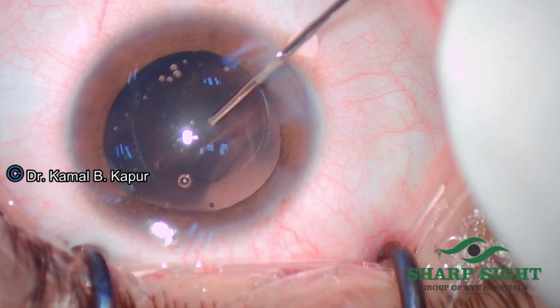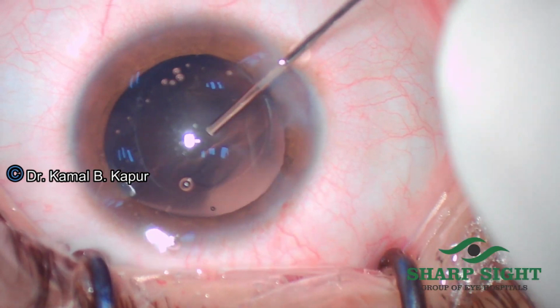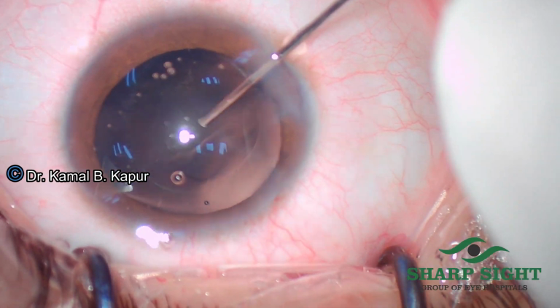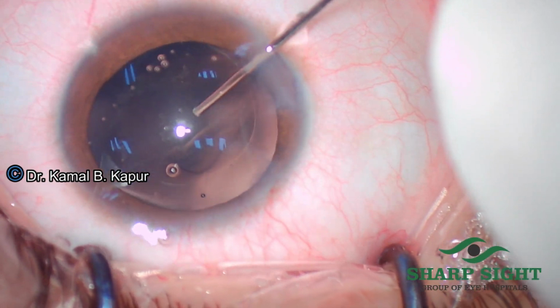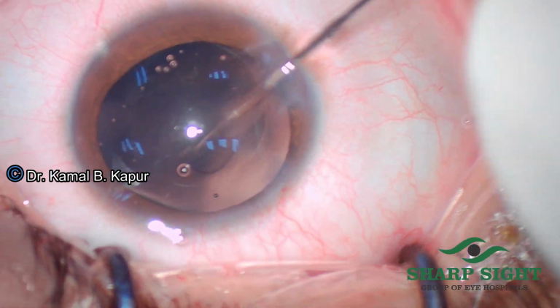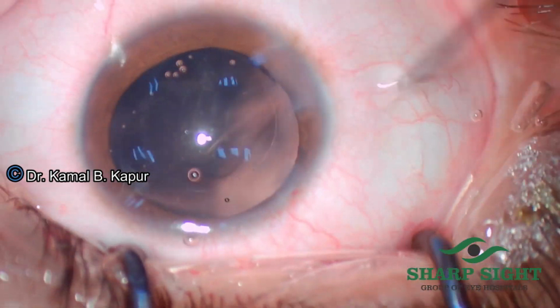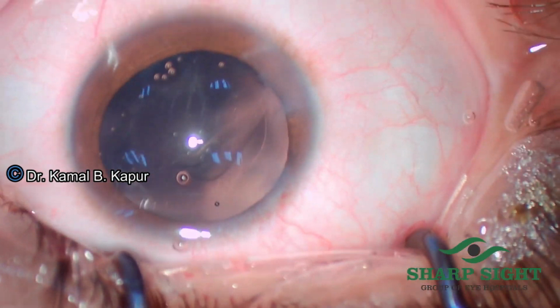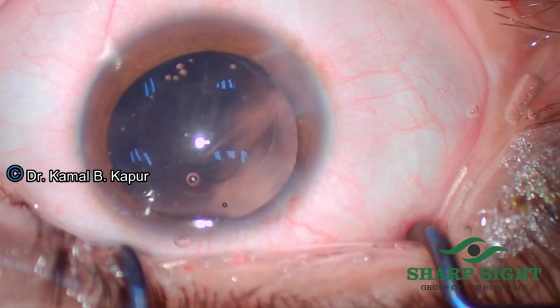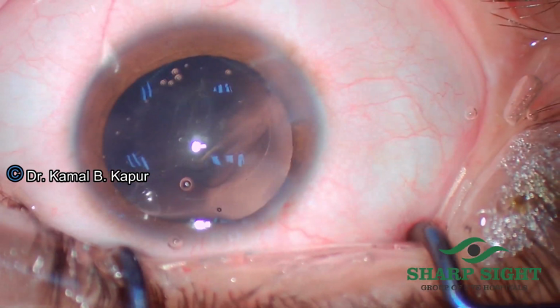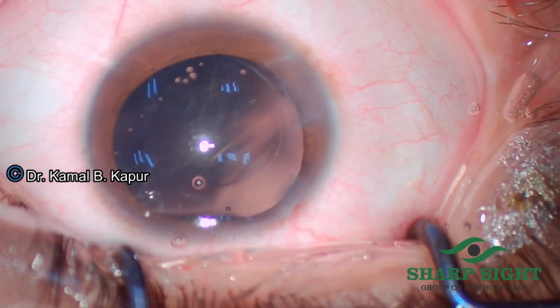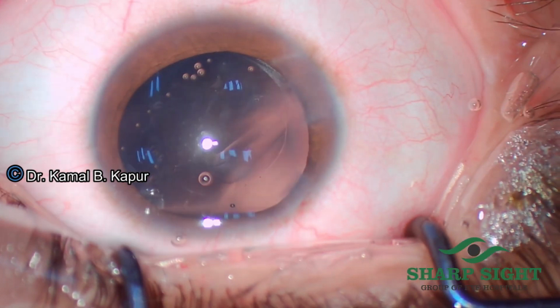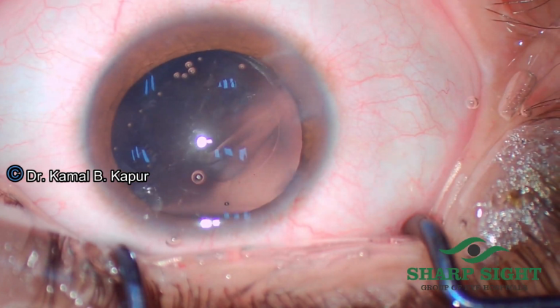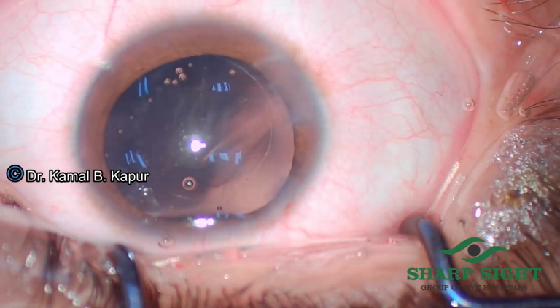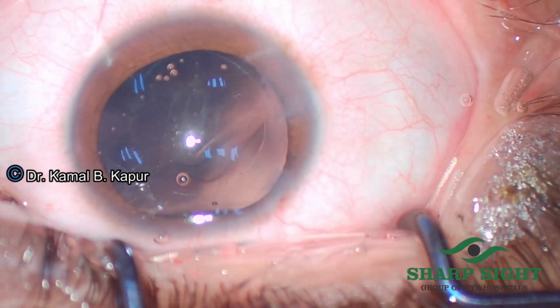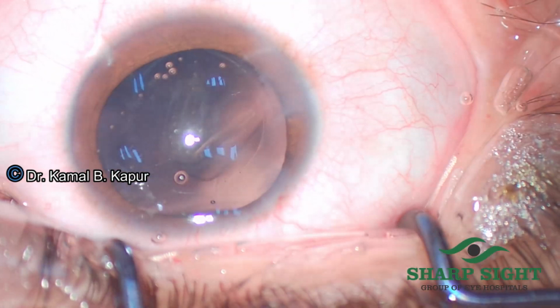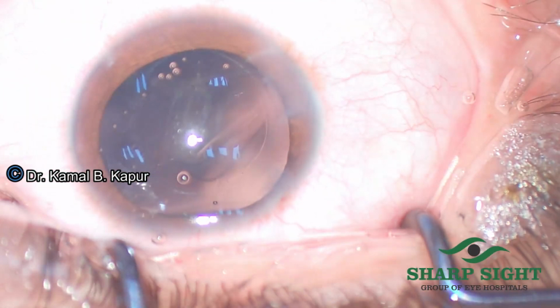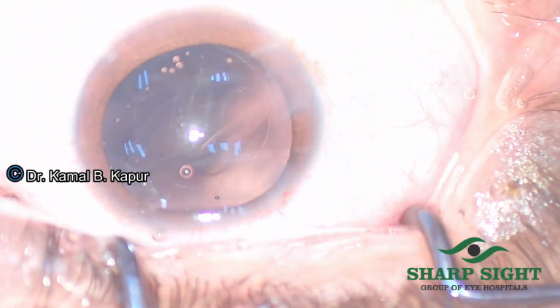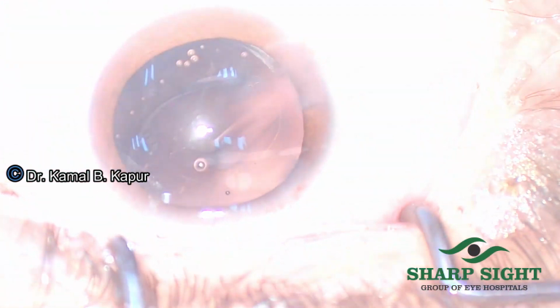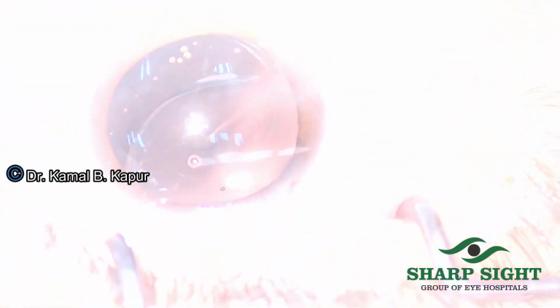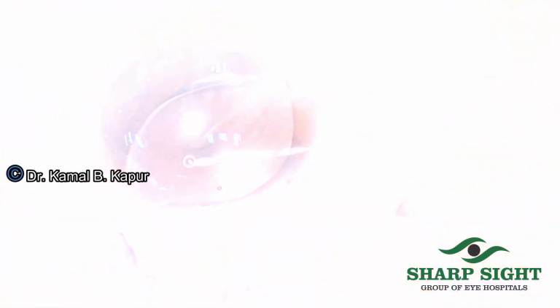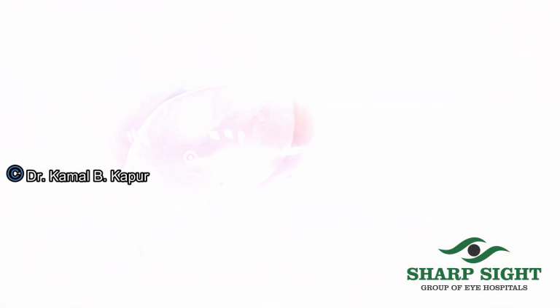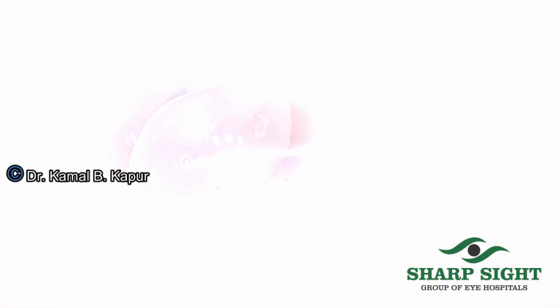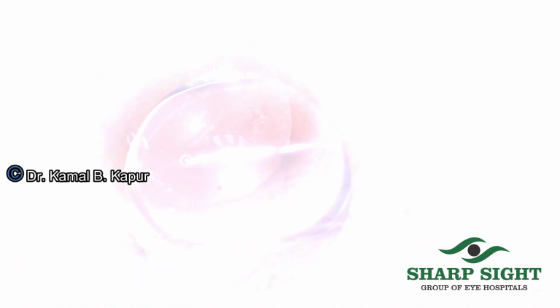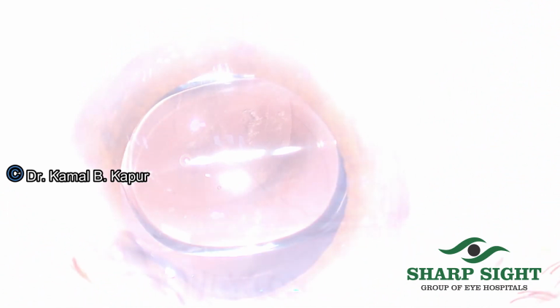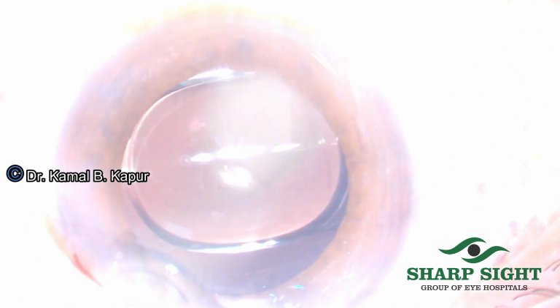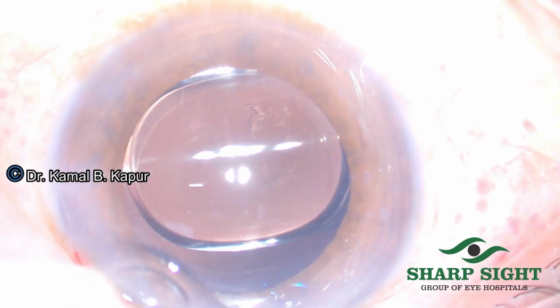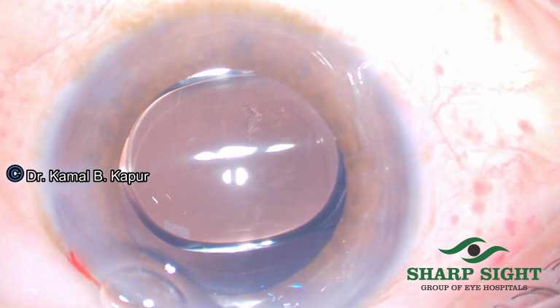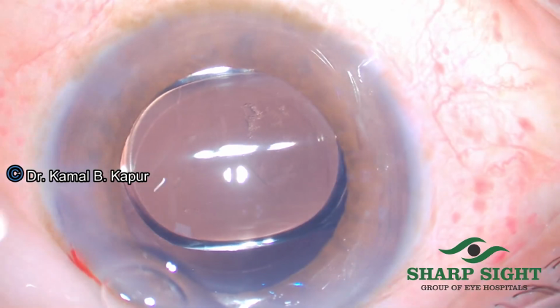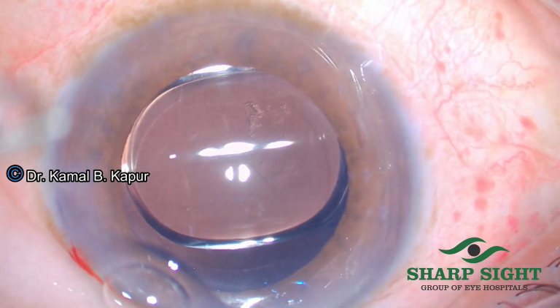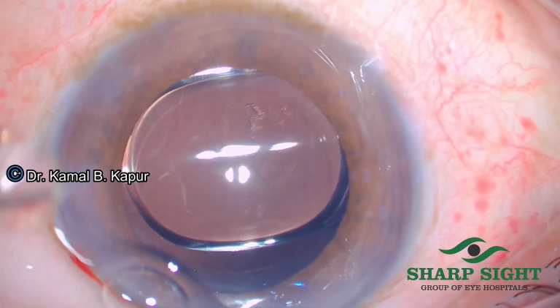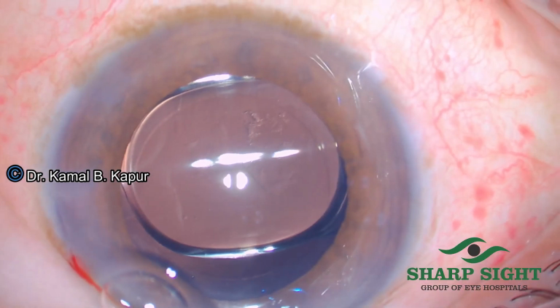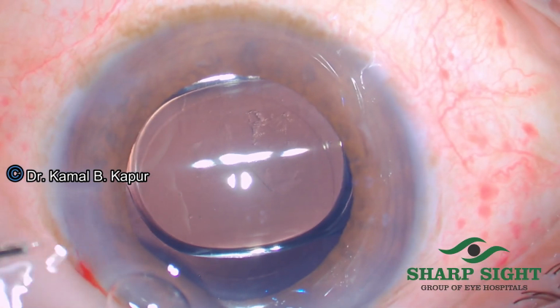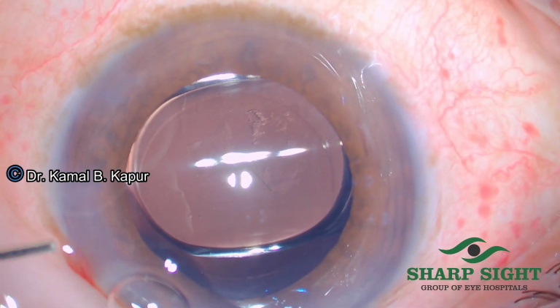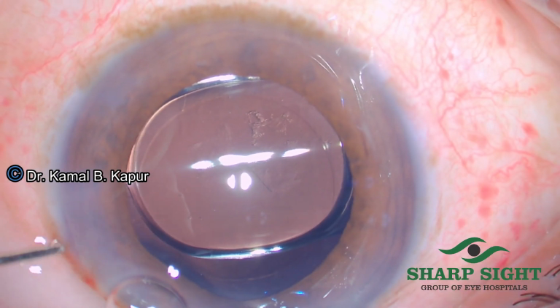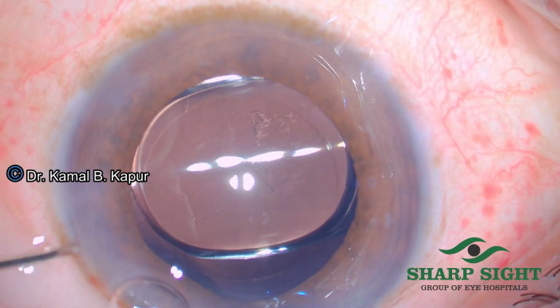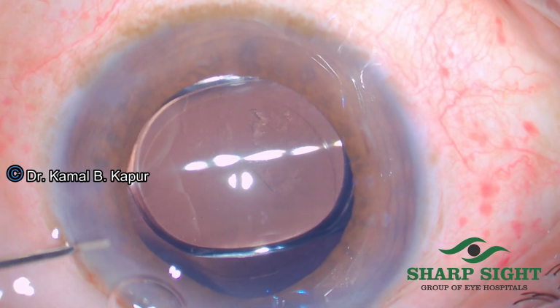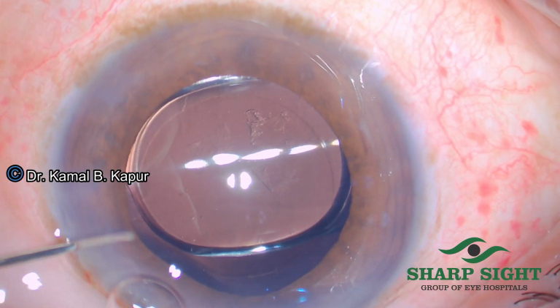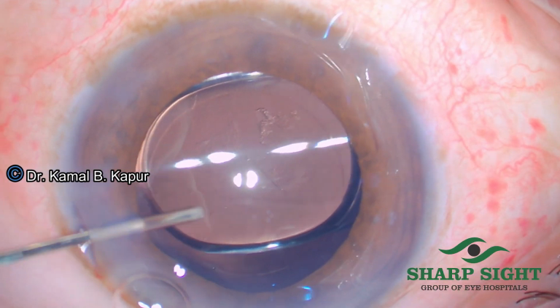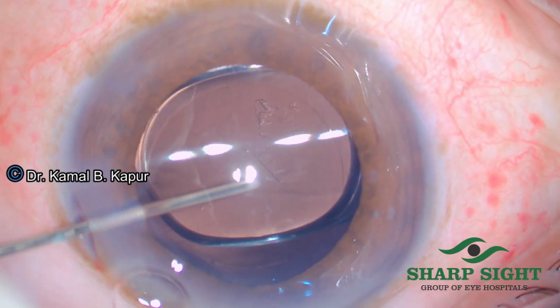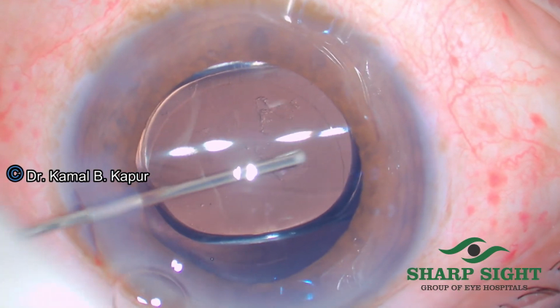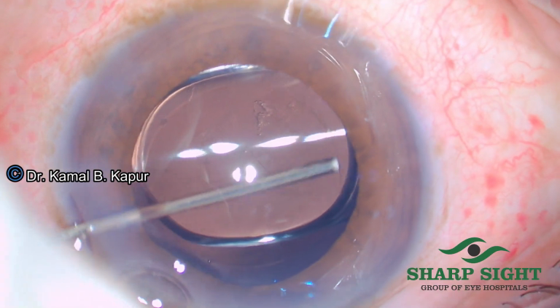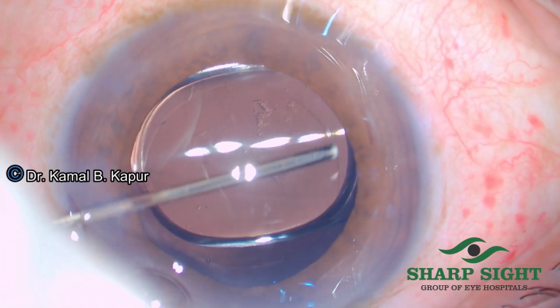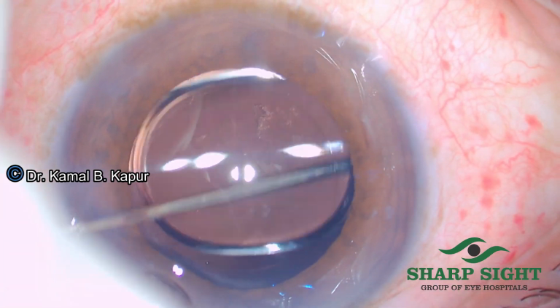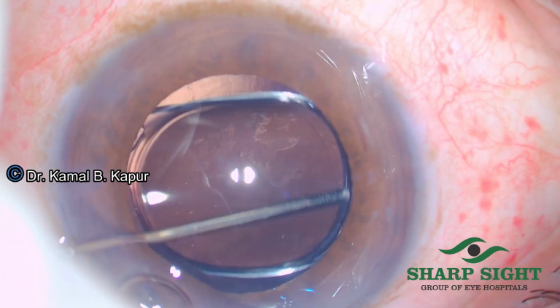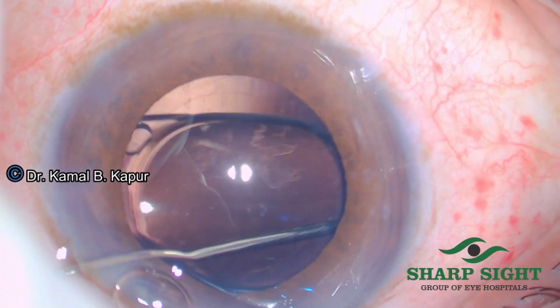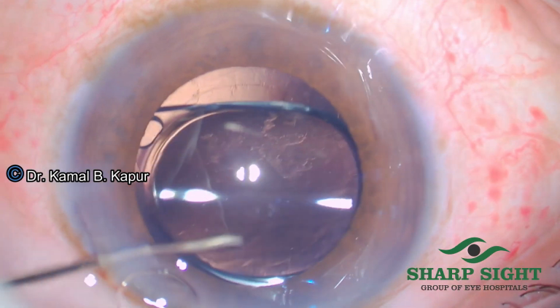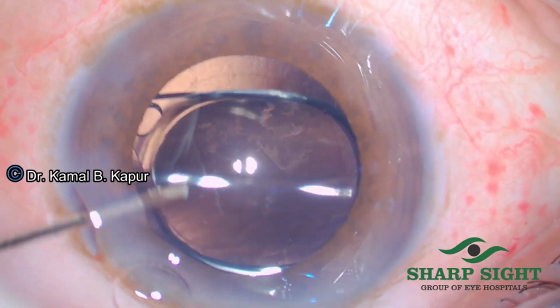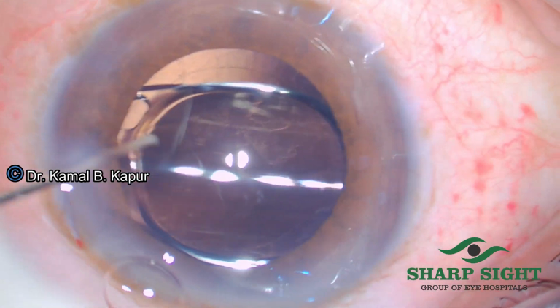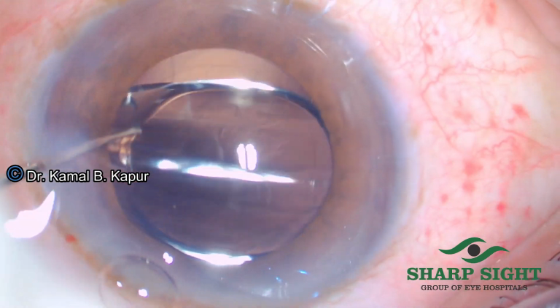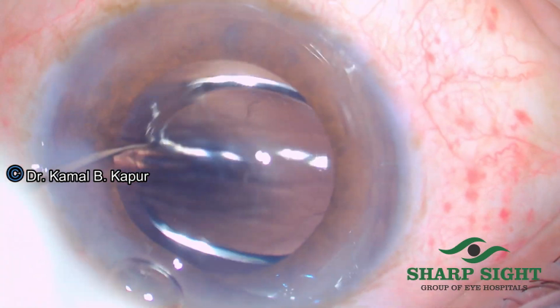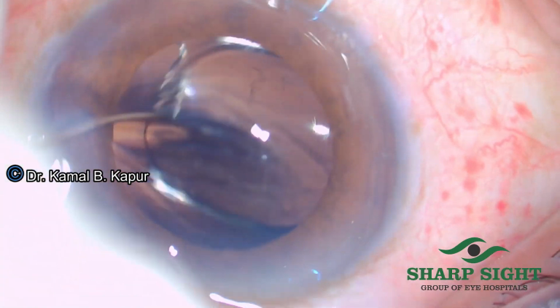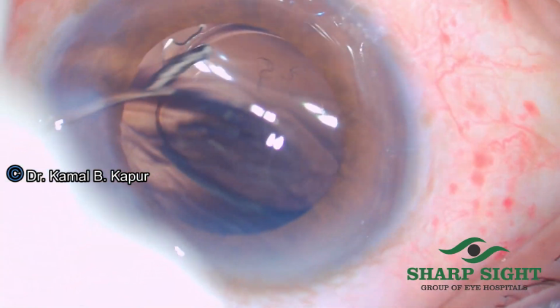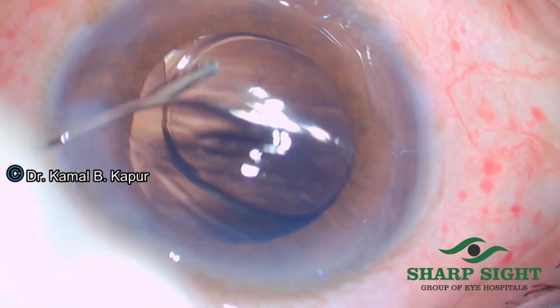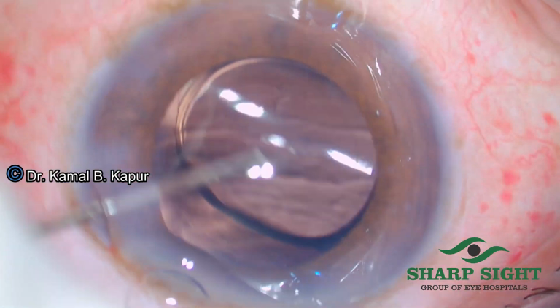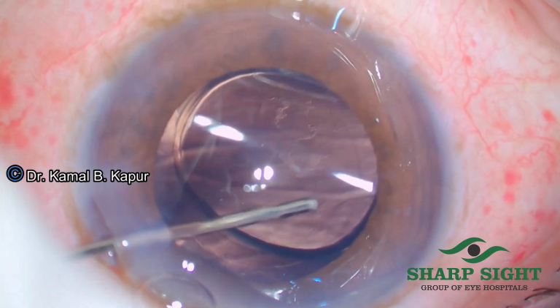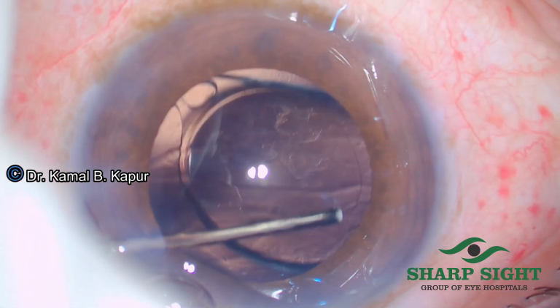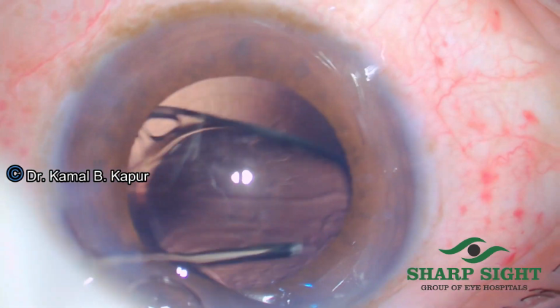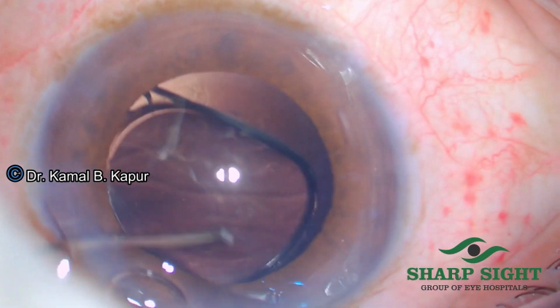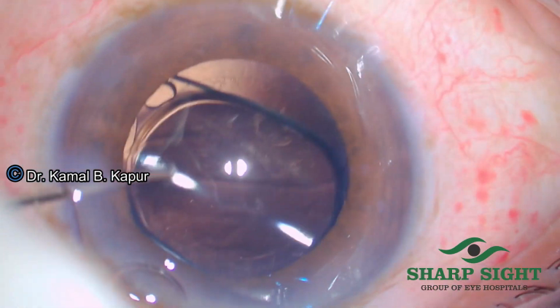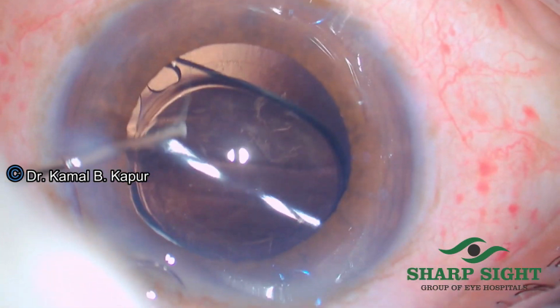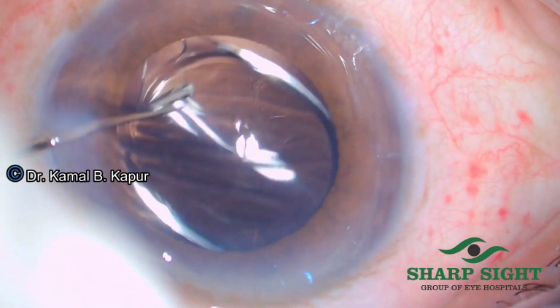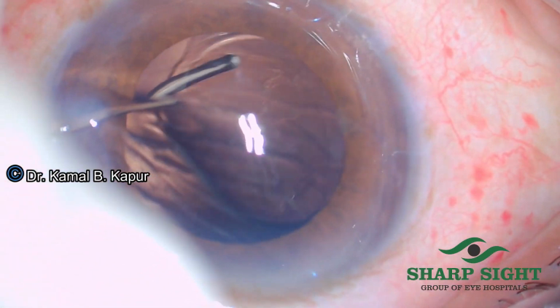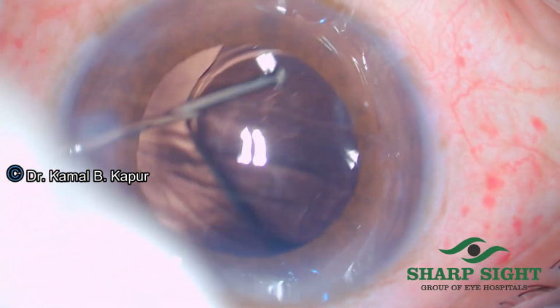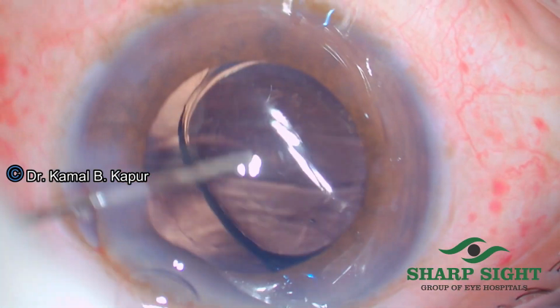Once again, a reminder: as we are doing this, the wound has to be depressed so as to allow the fluid to come out.